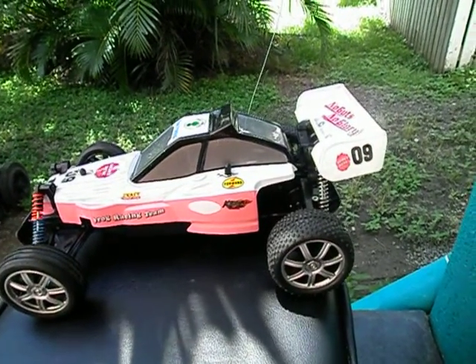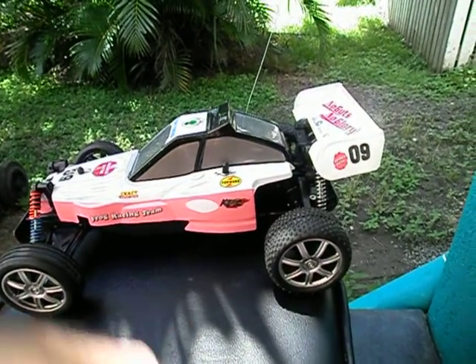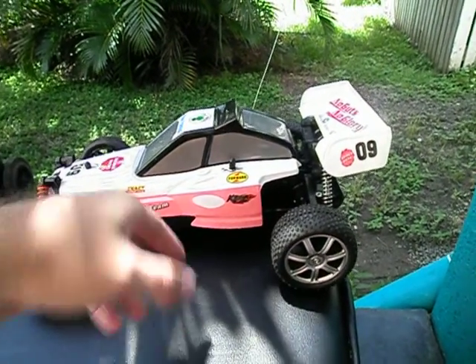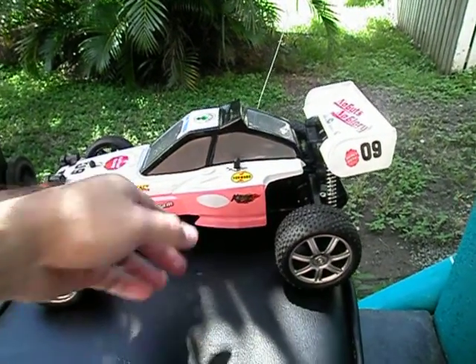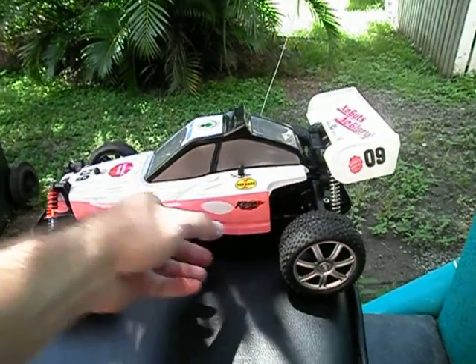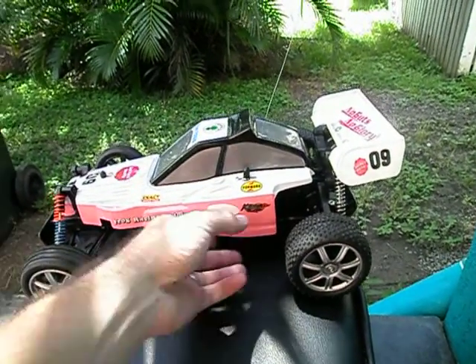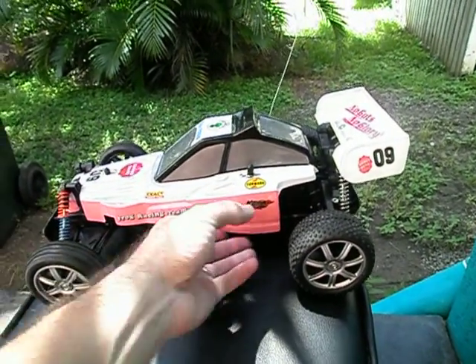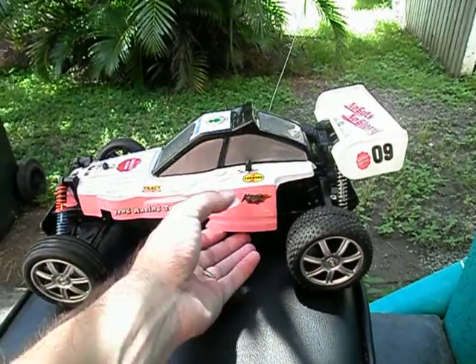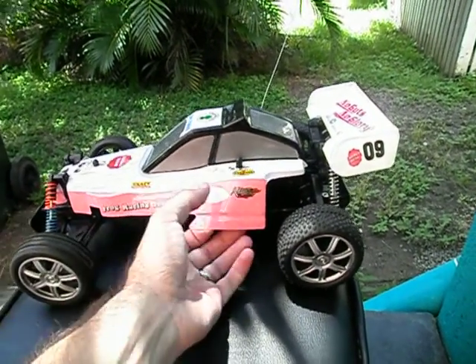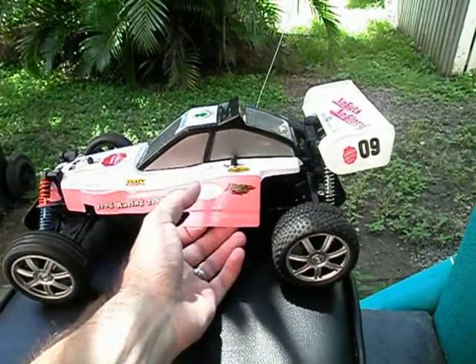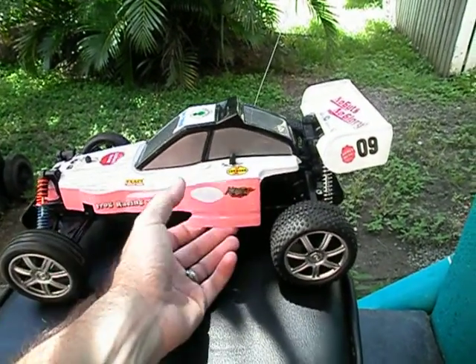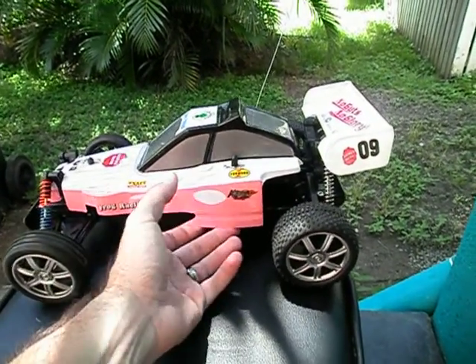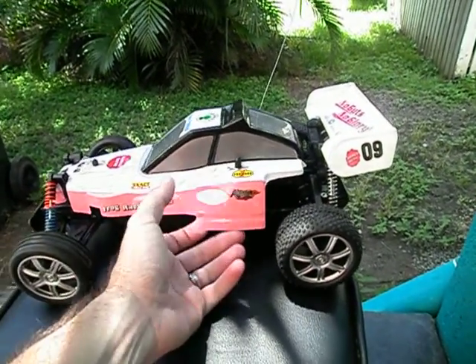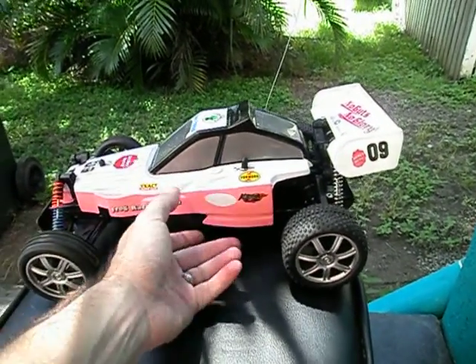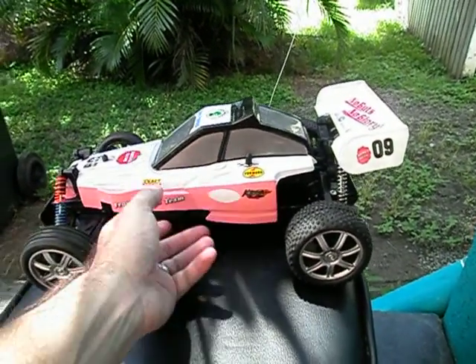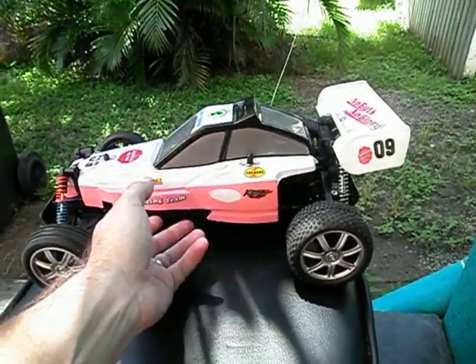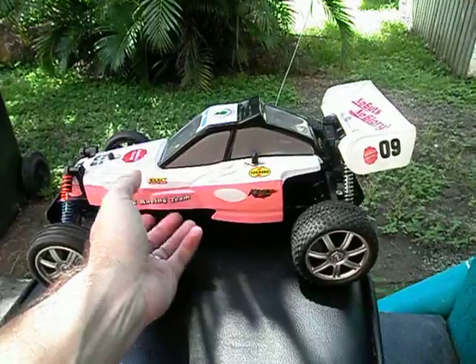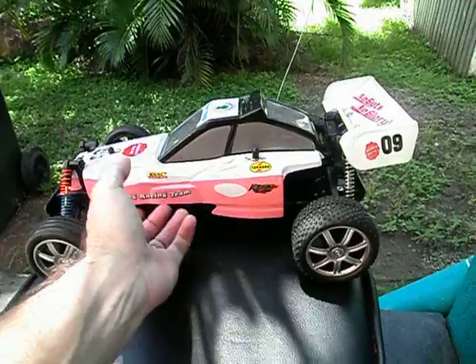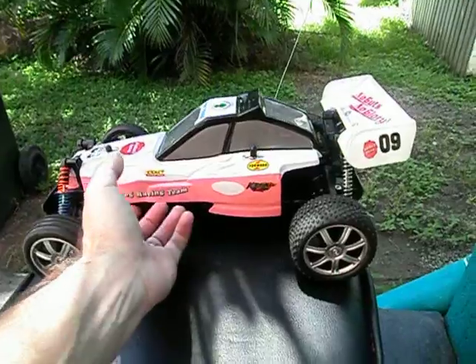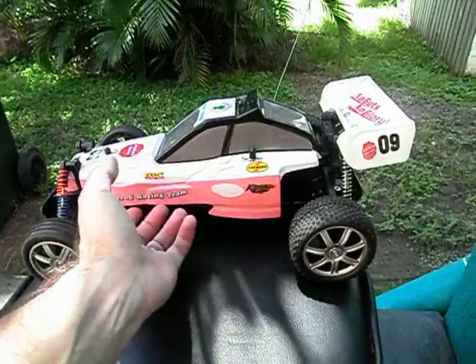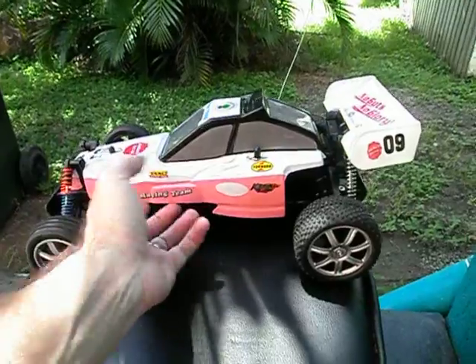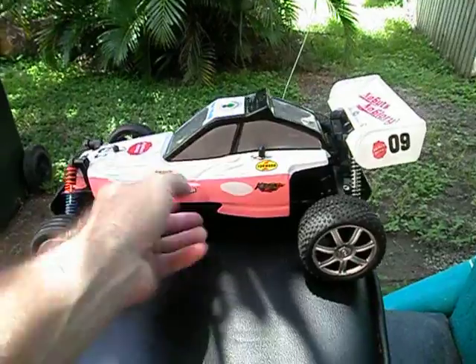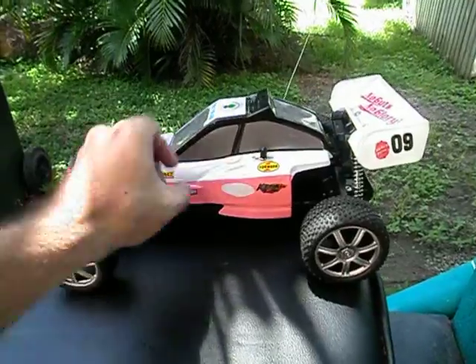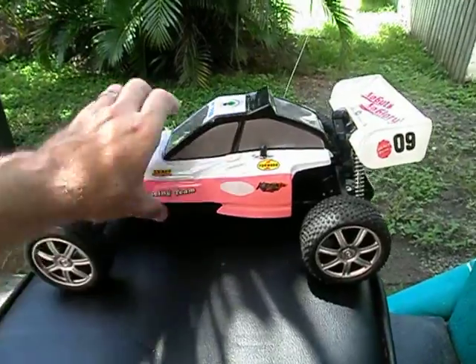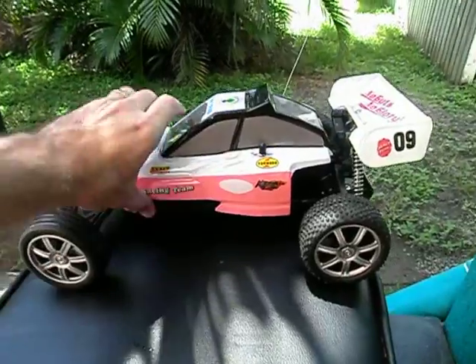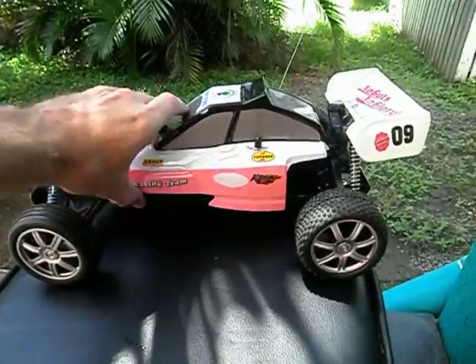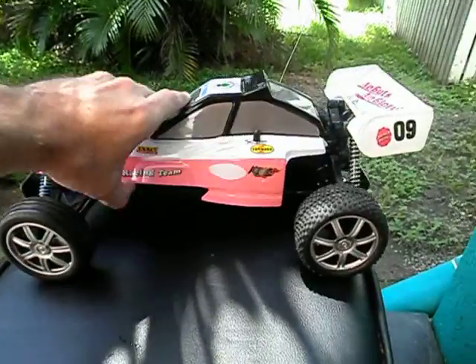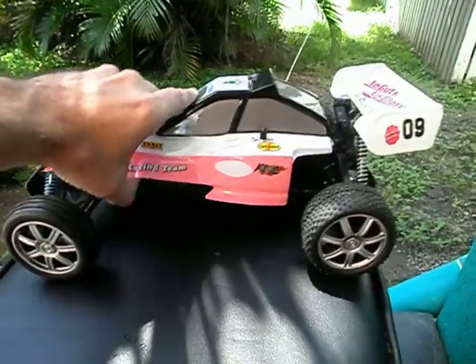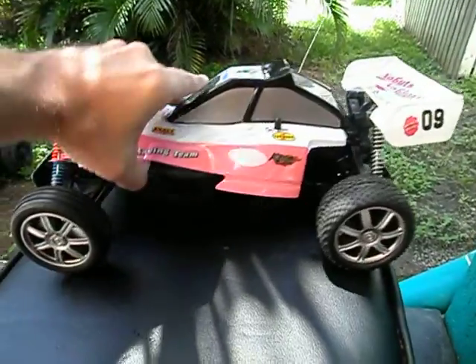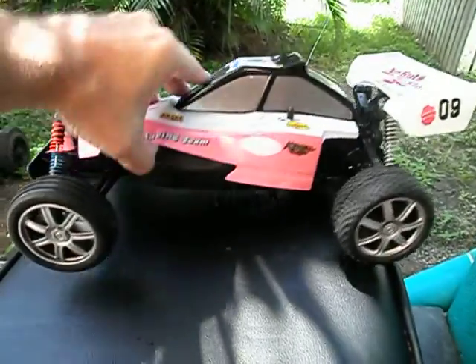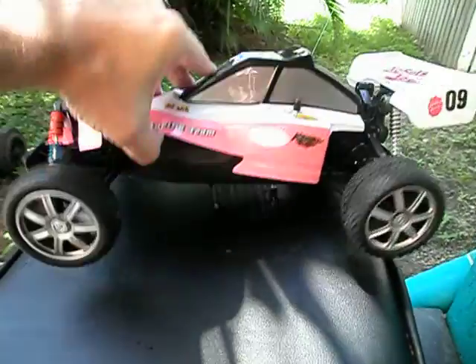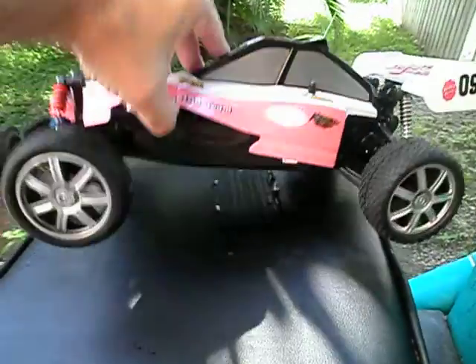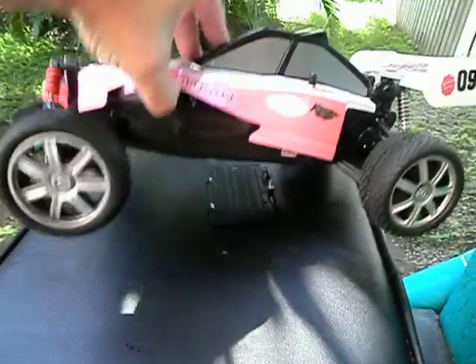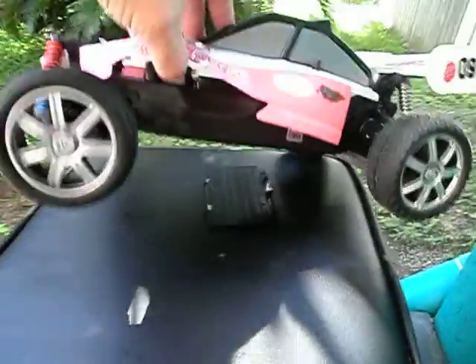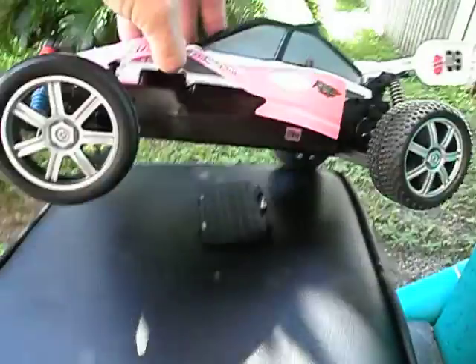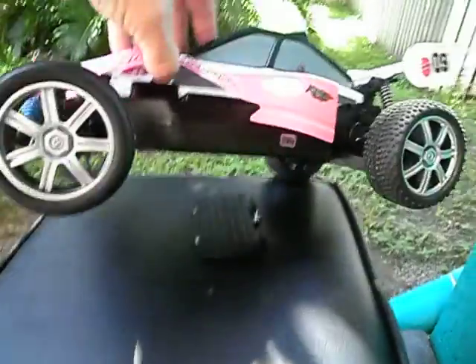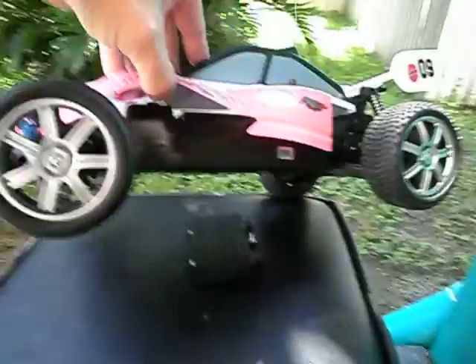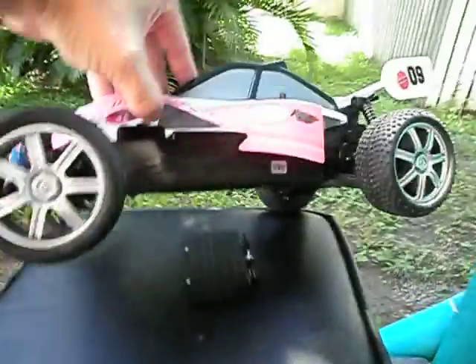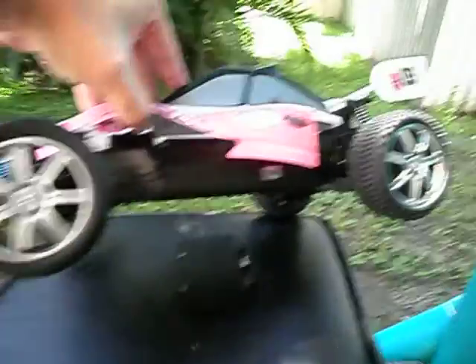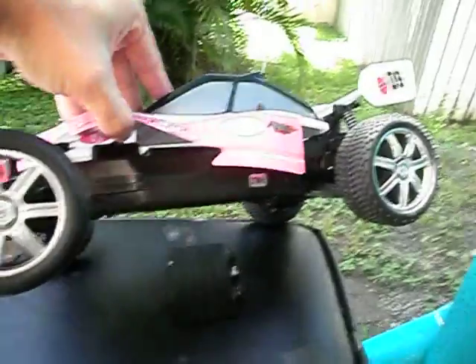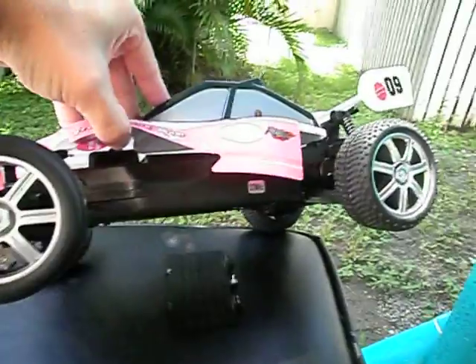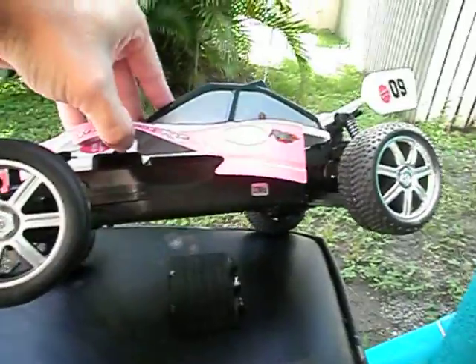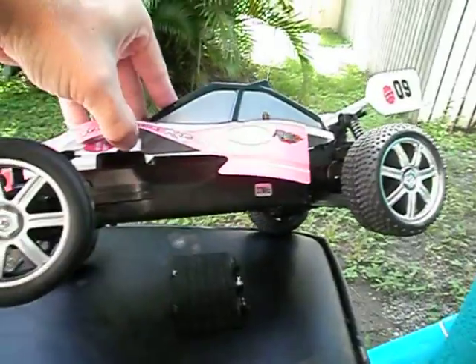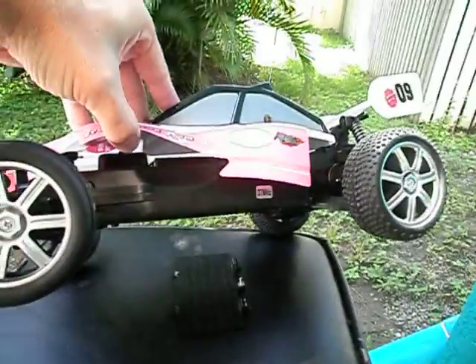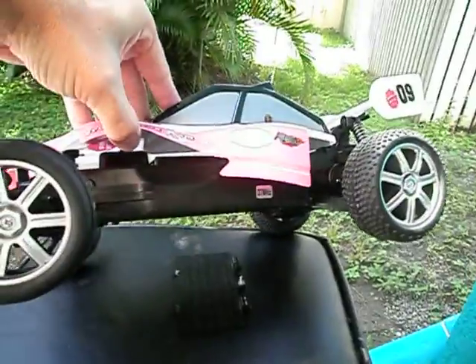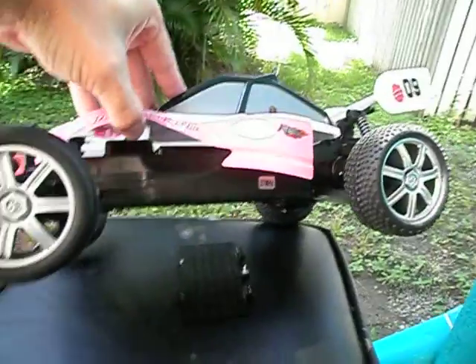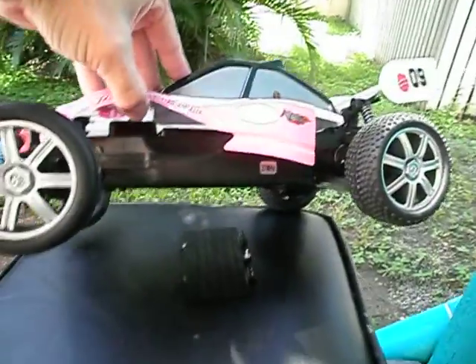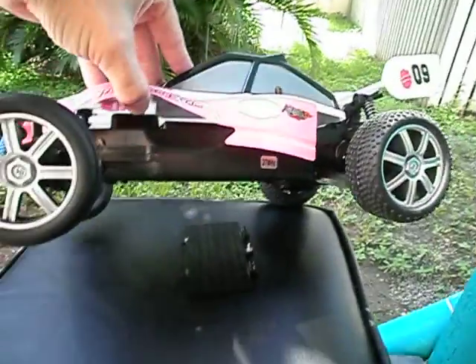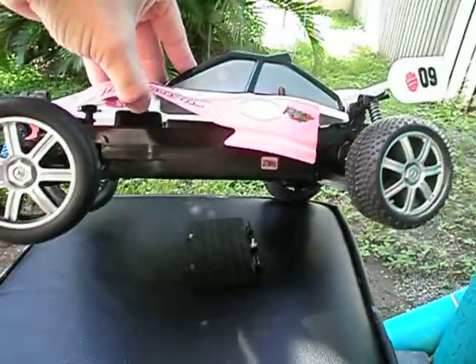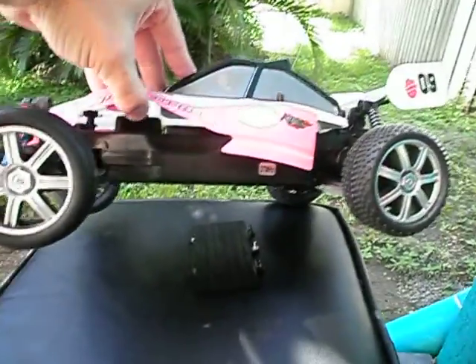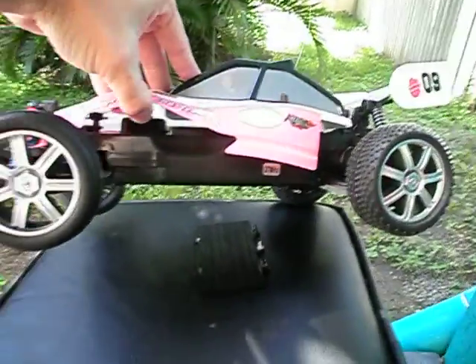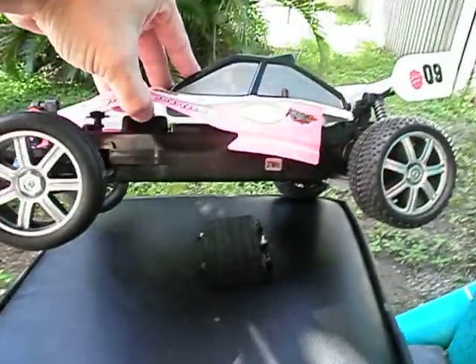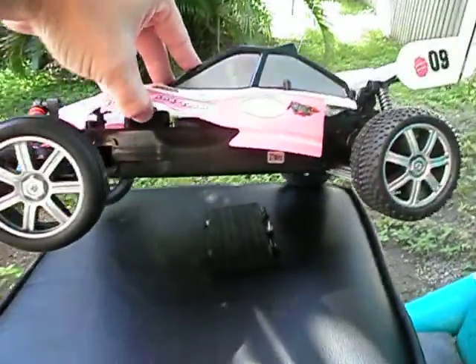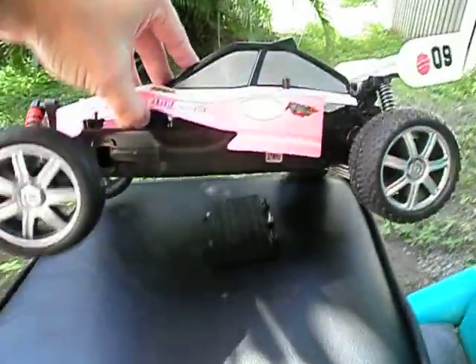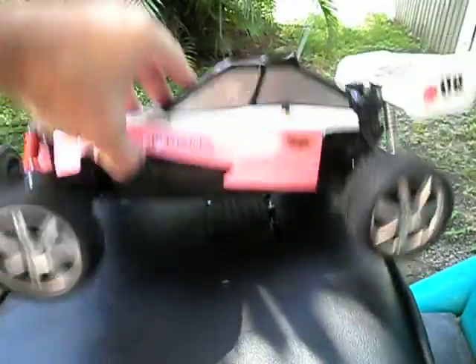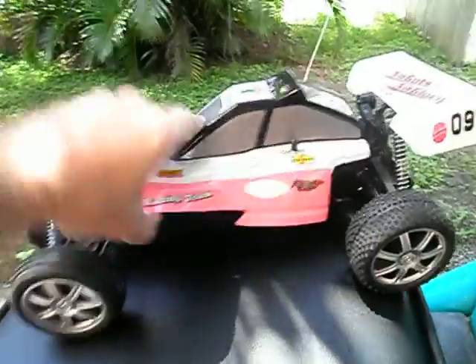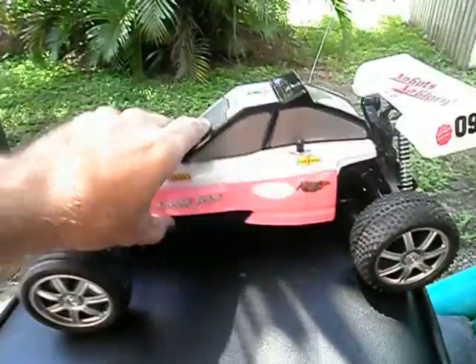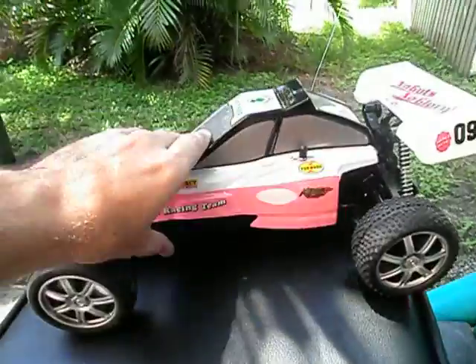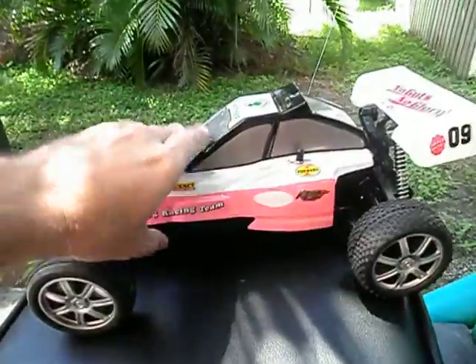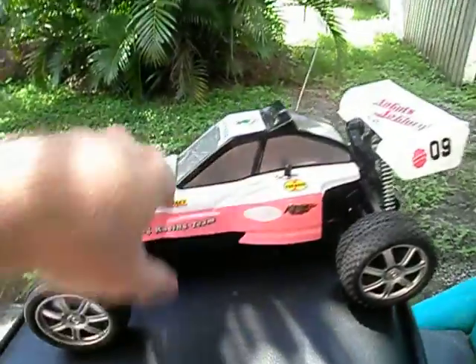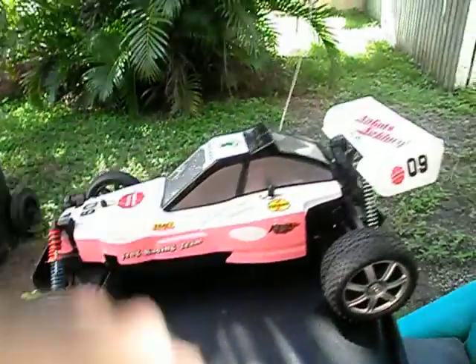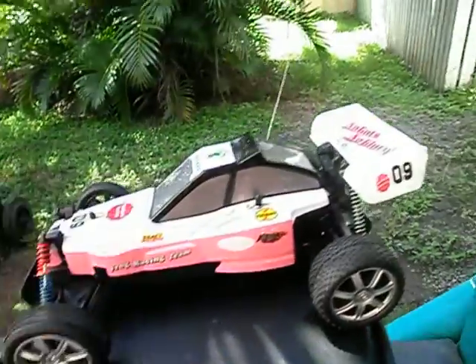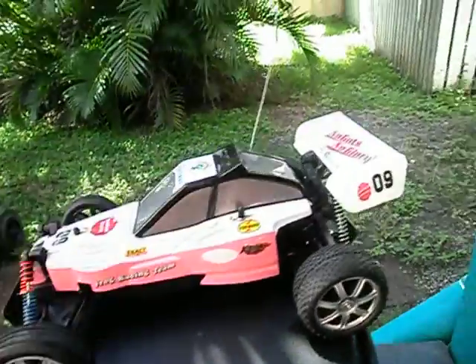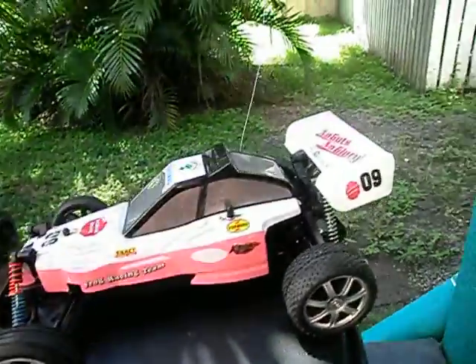There's not much underneath. This is actually a full Lexan body here — not a great deal underneath it at all.